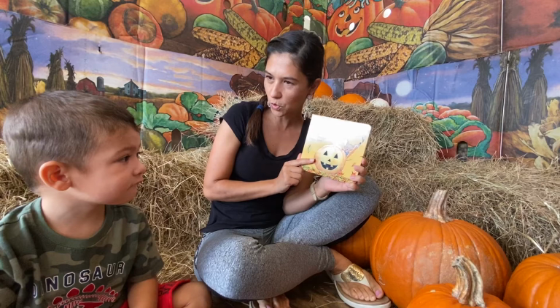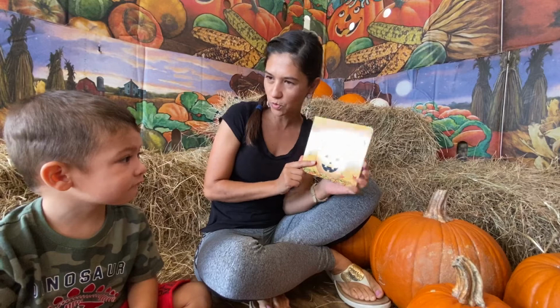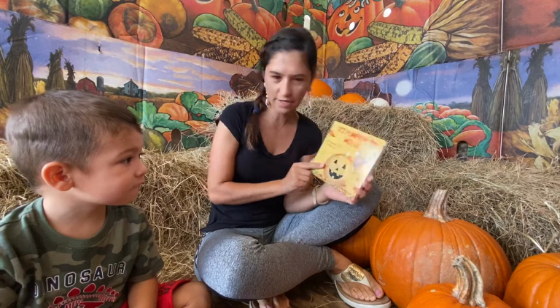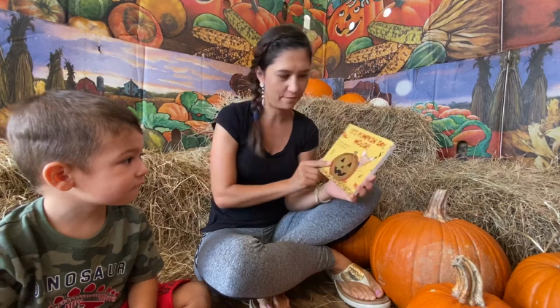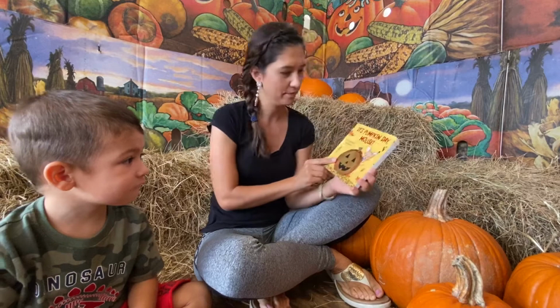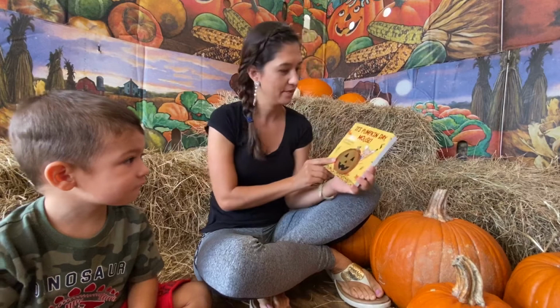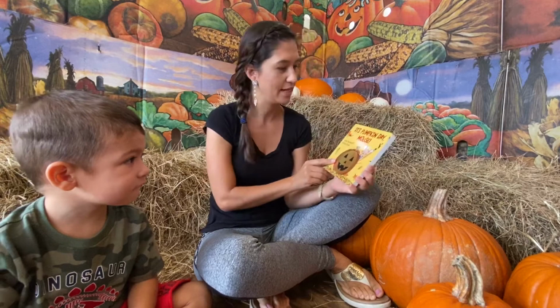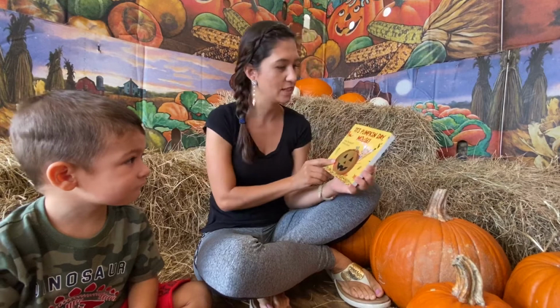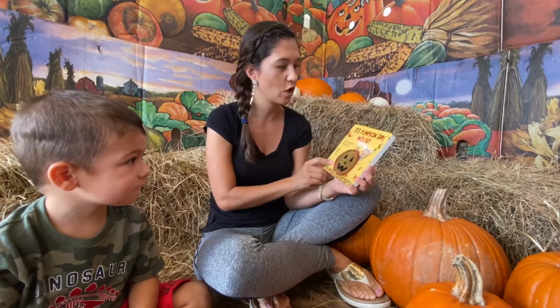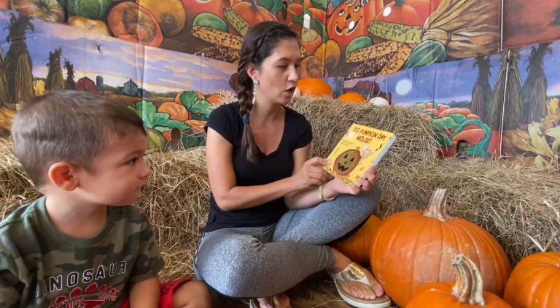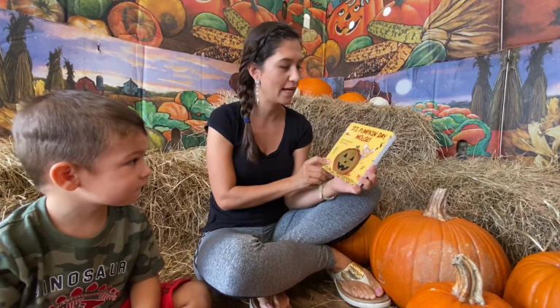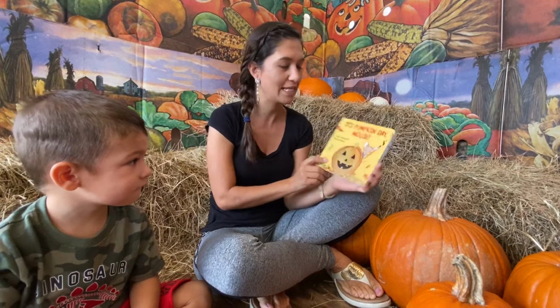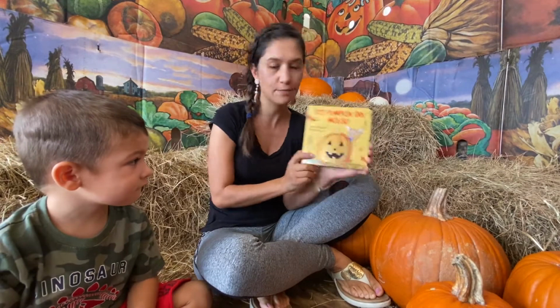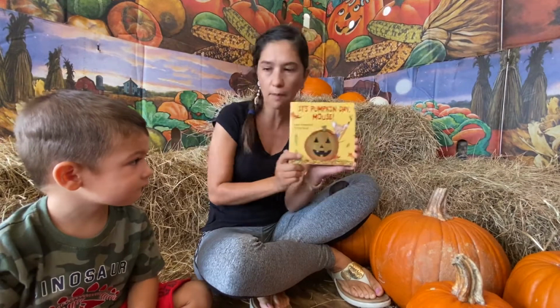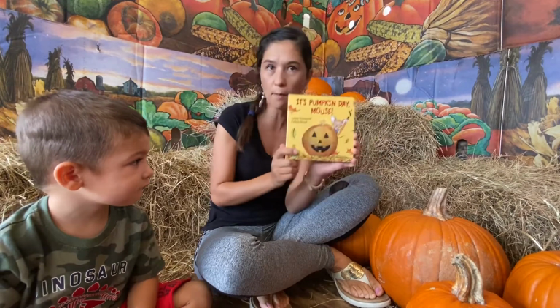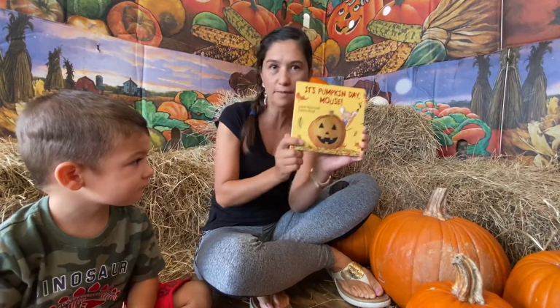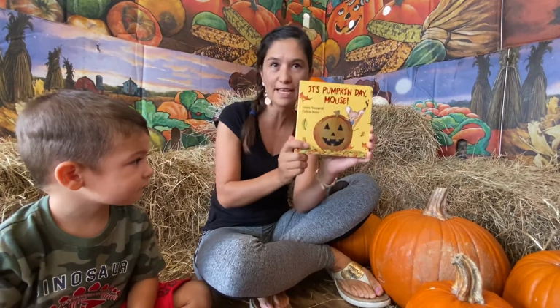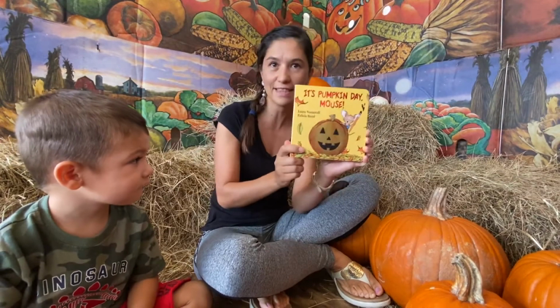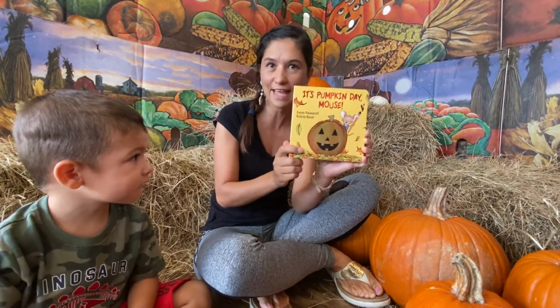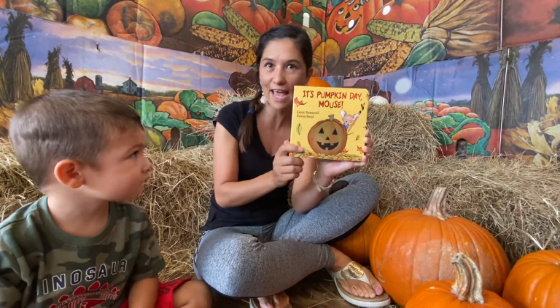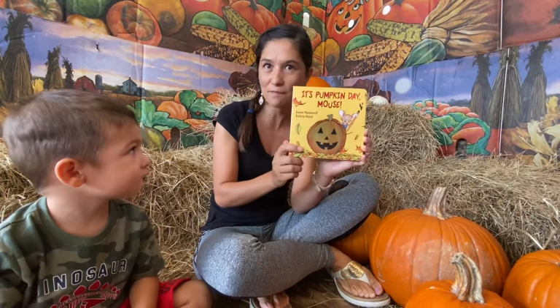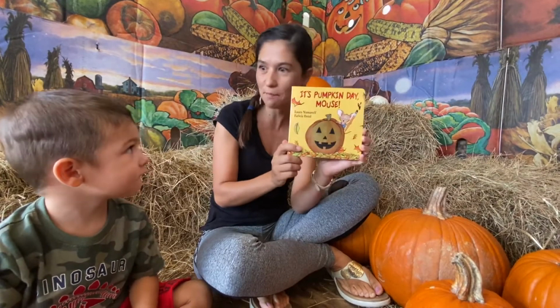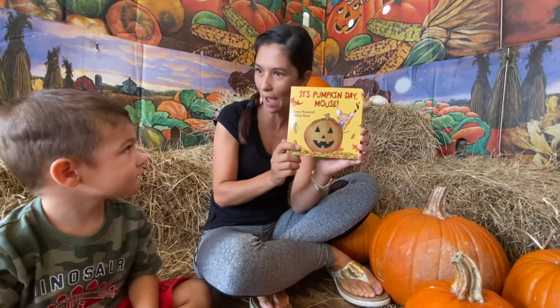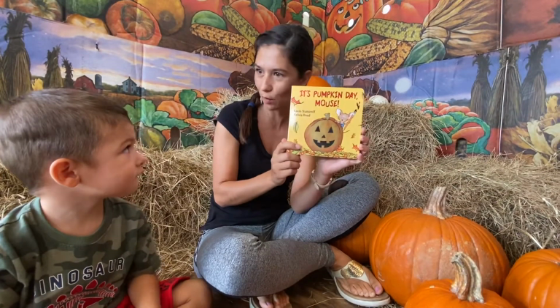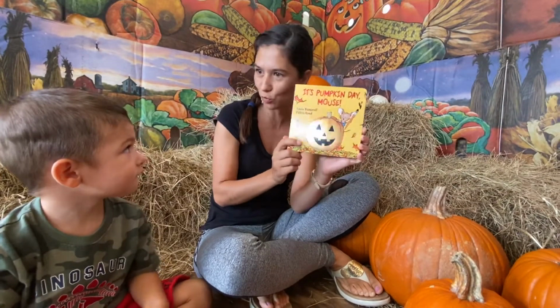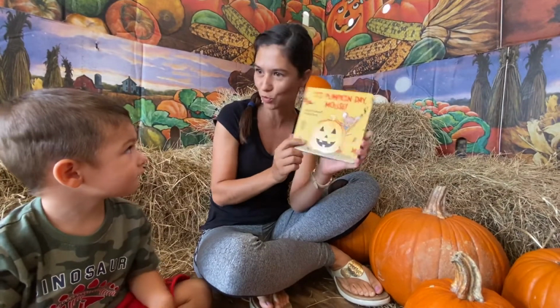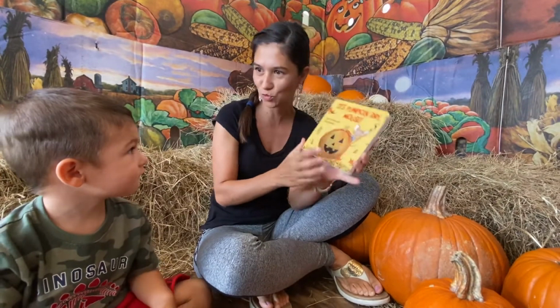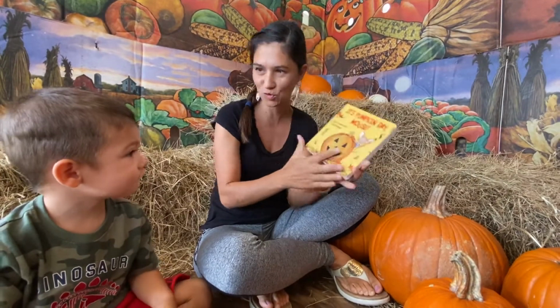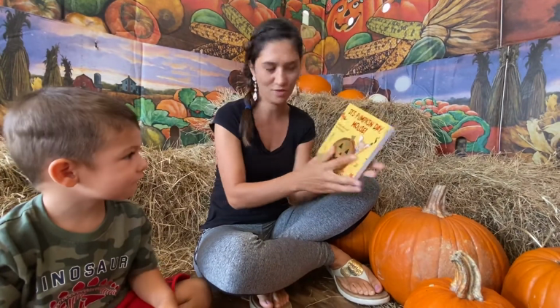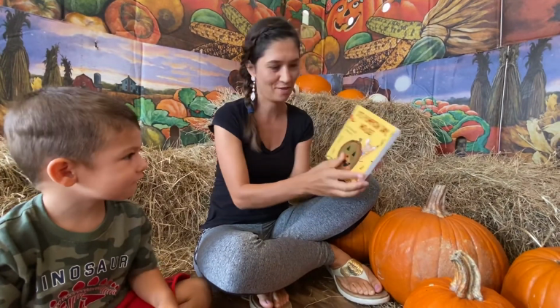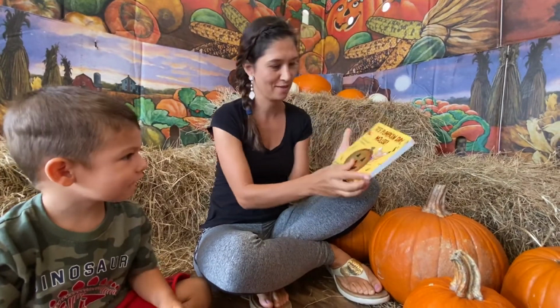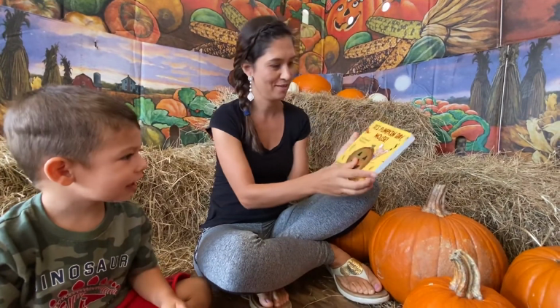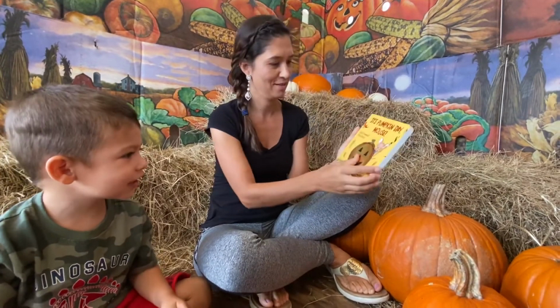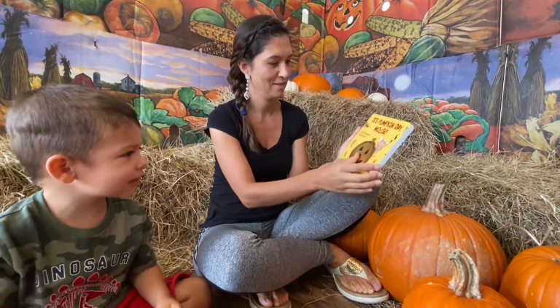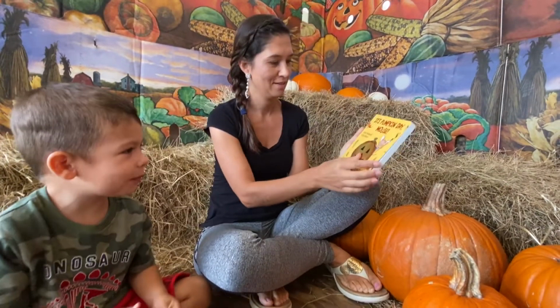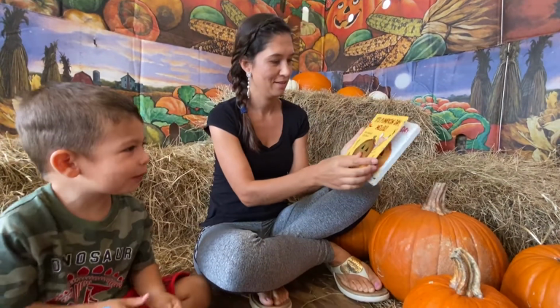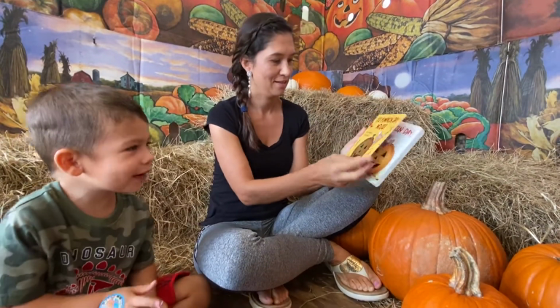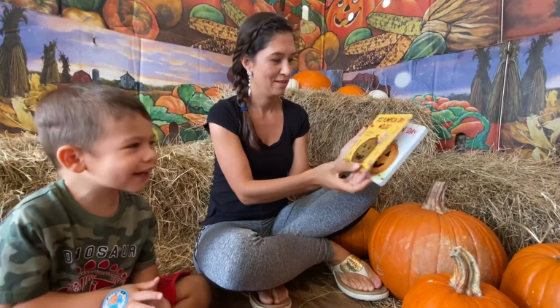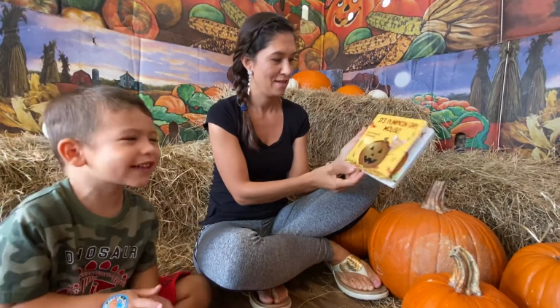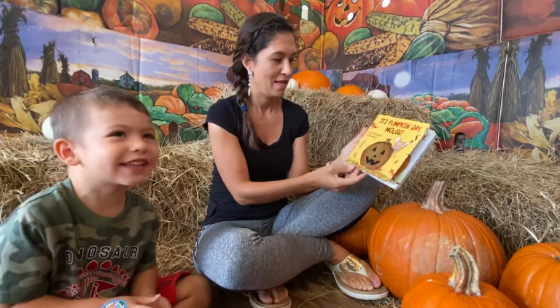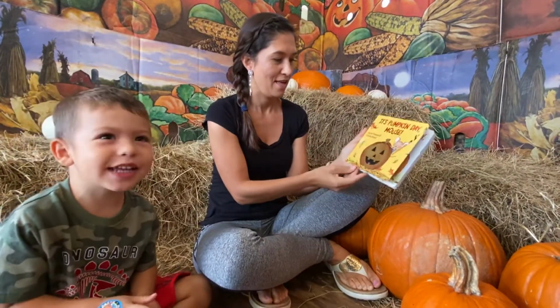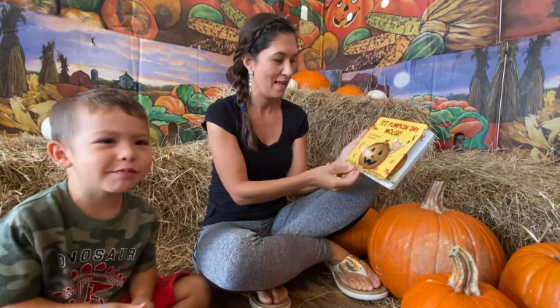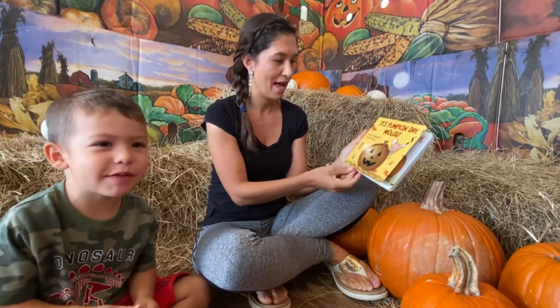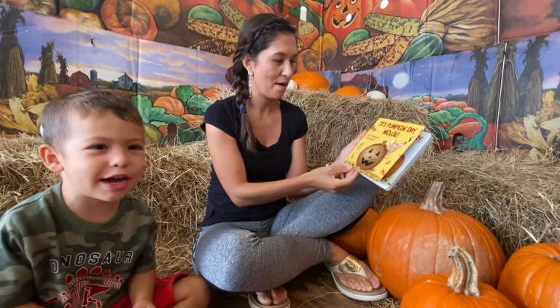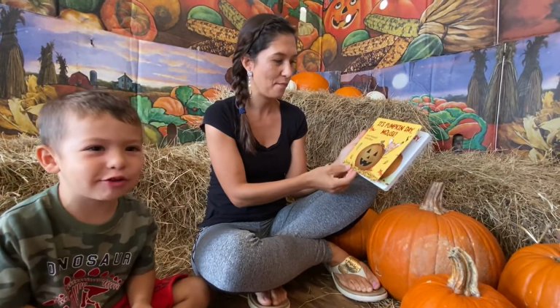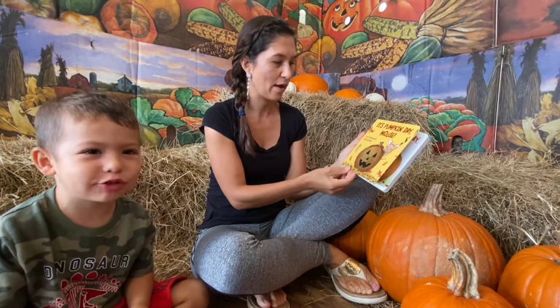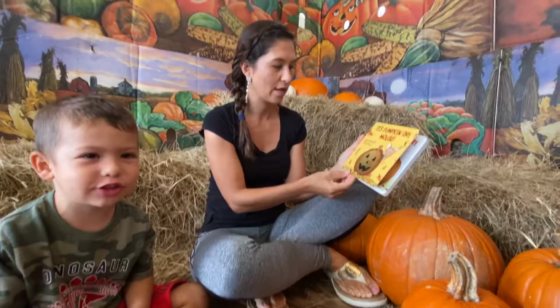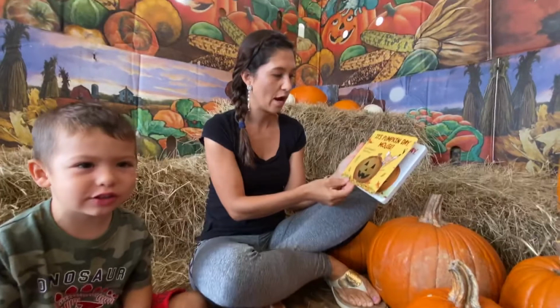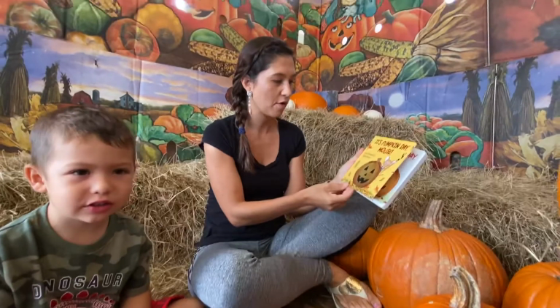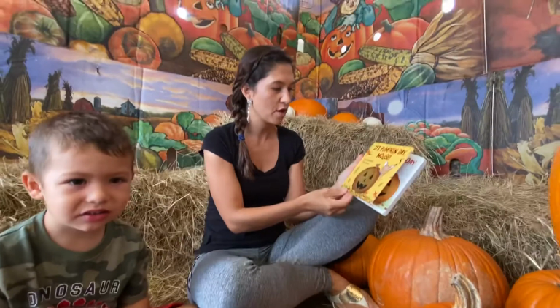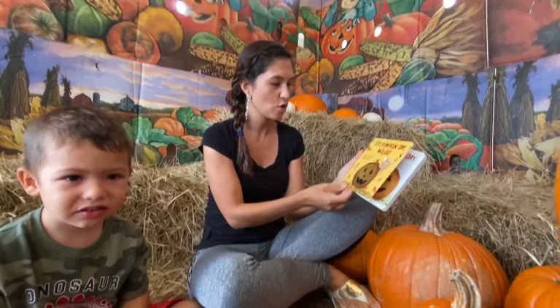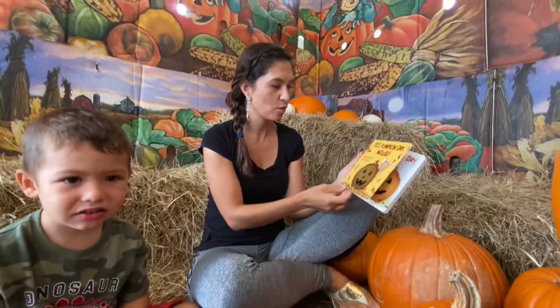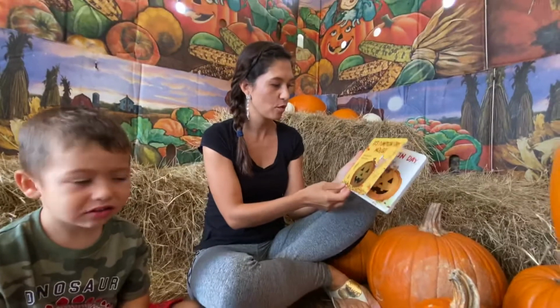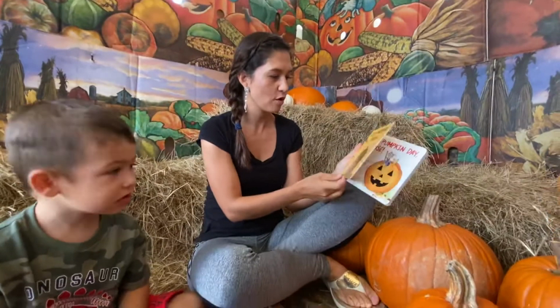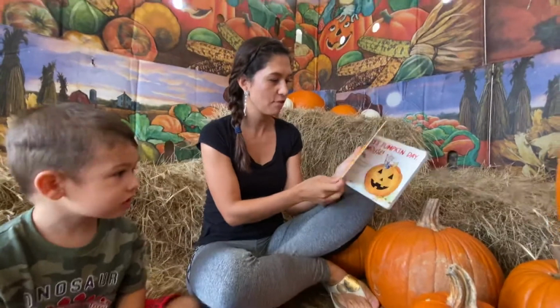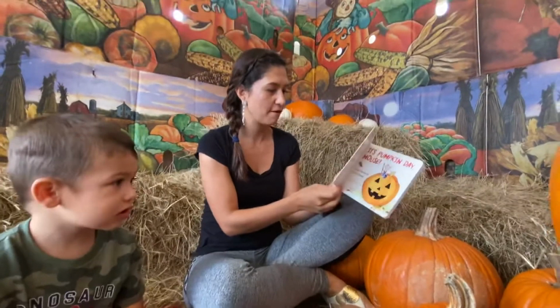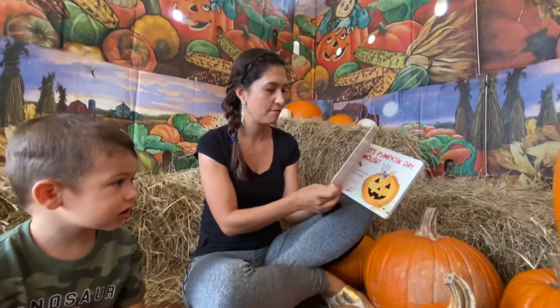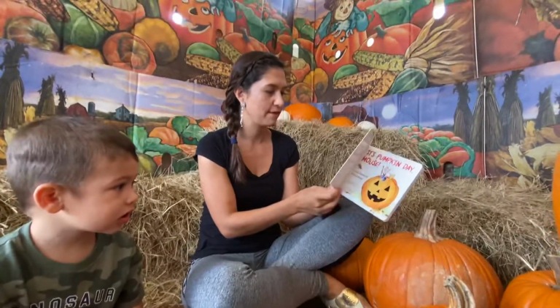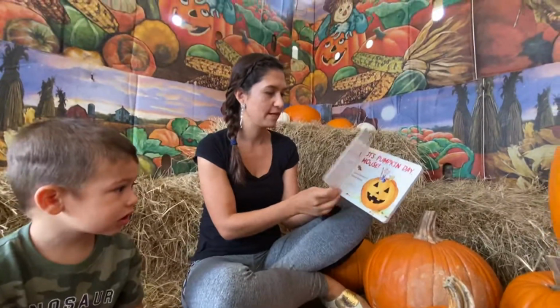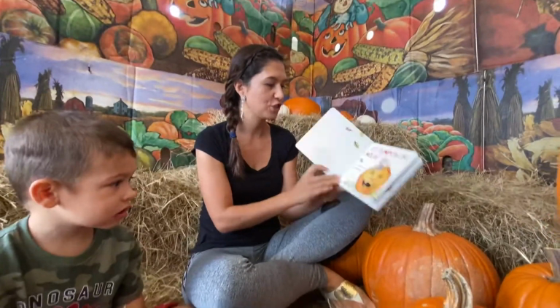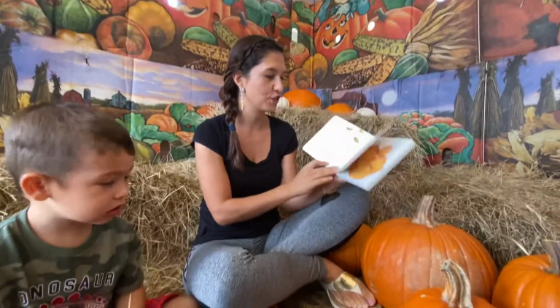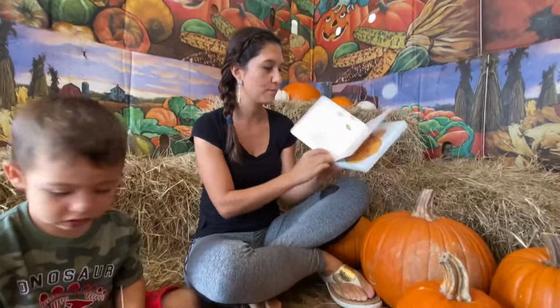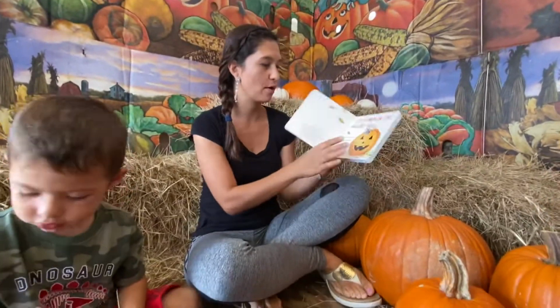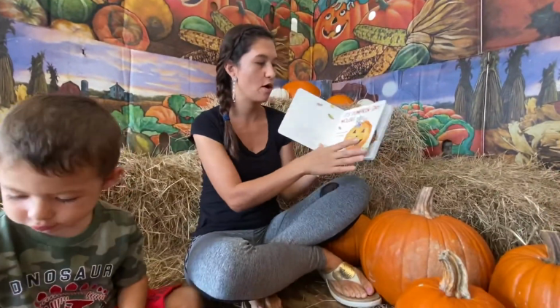Story. It's called It's Pumpkin Day, Mouse, by Laura Numeroff and Felicia Bond.